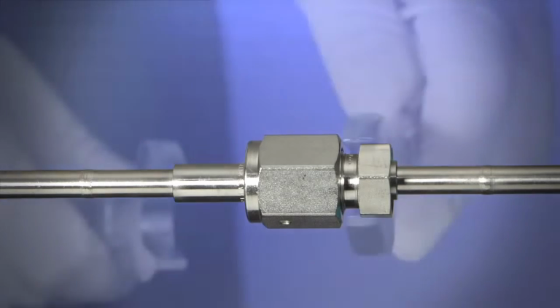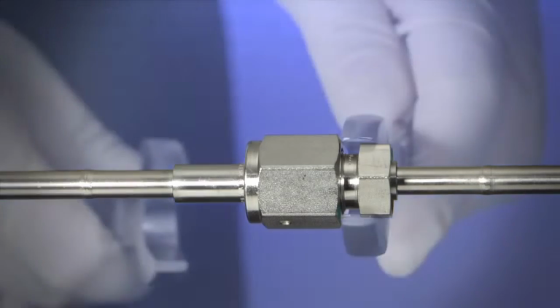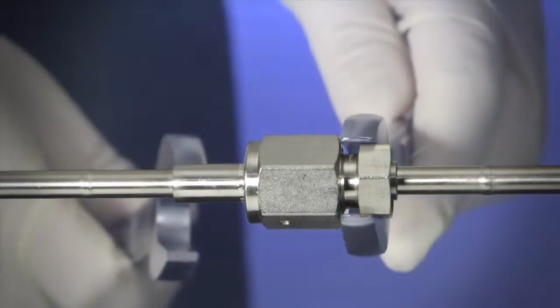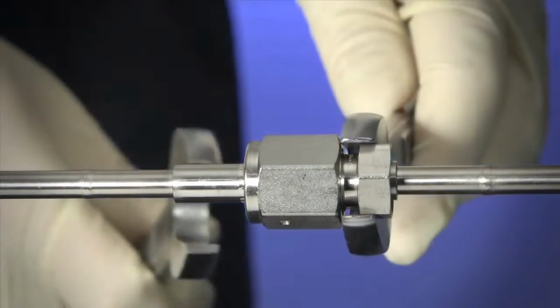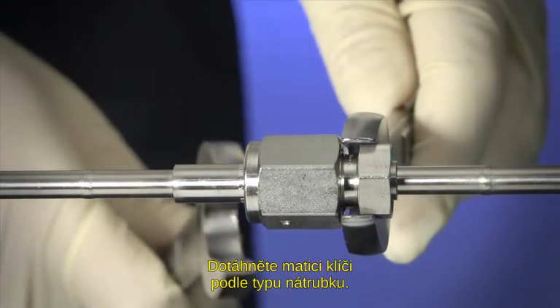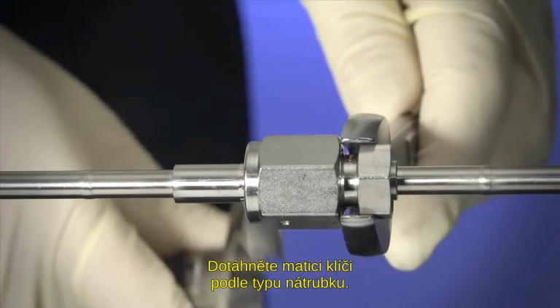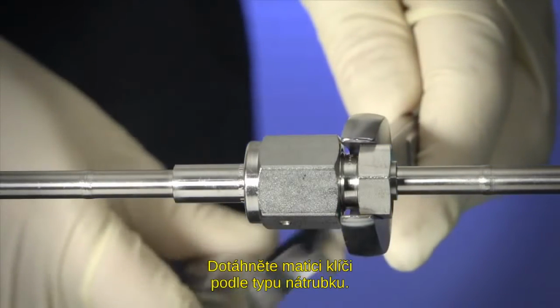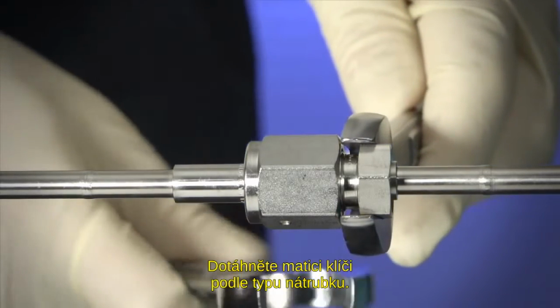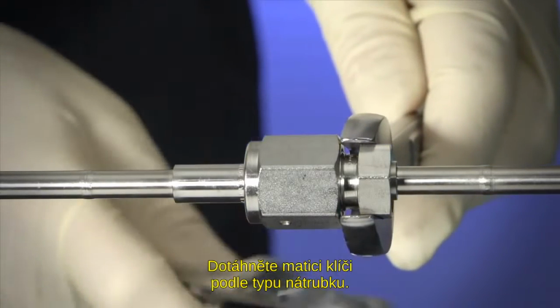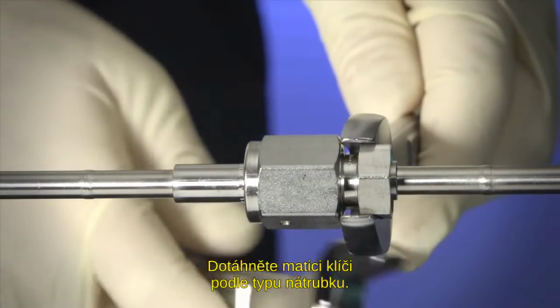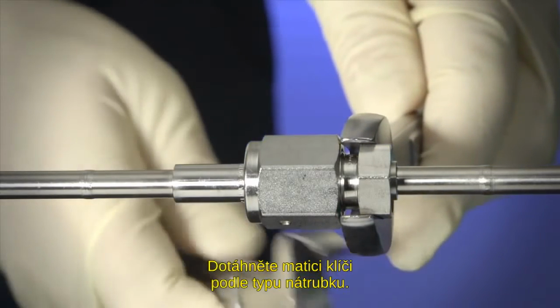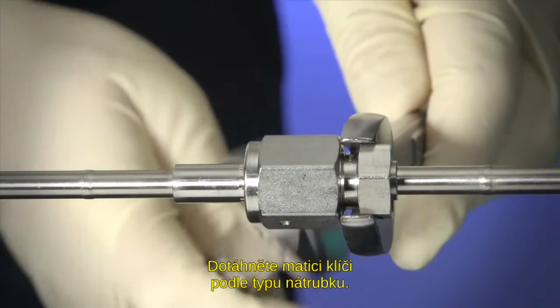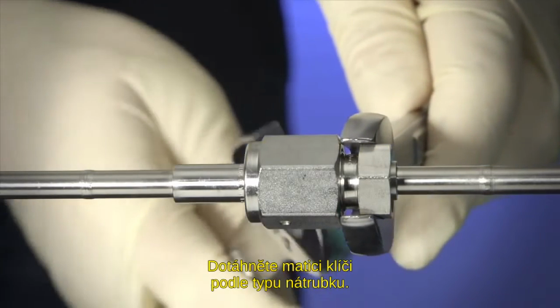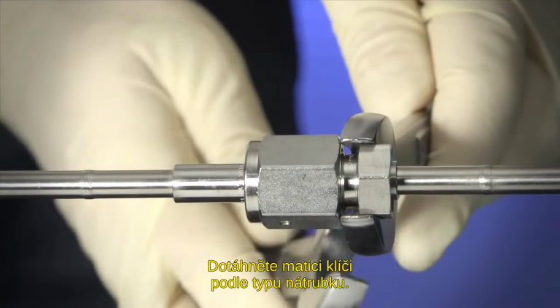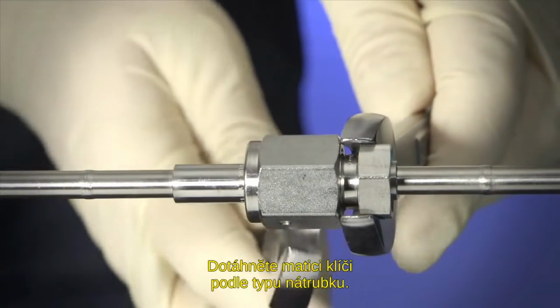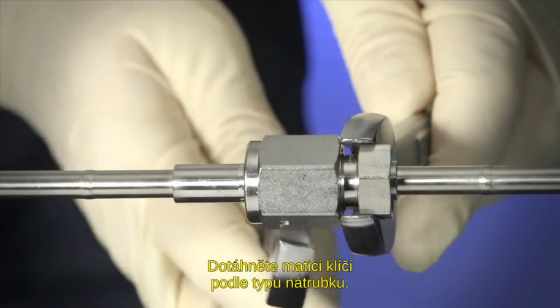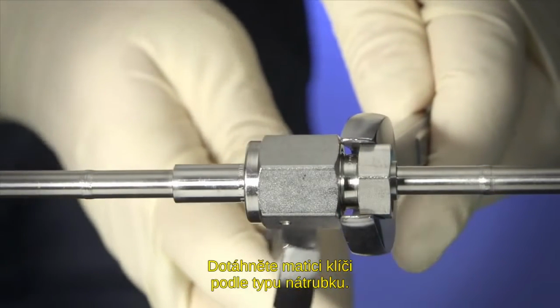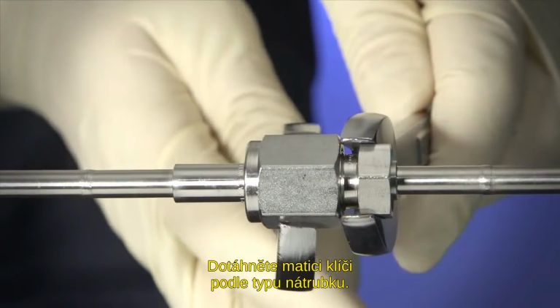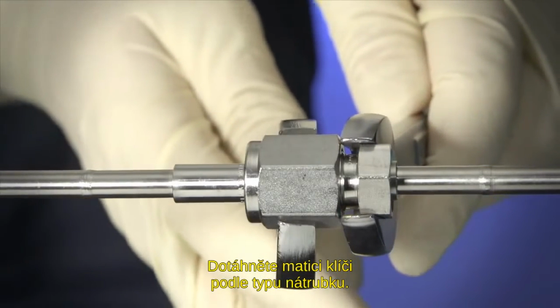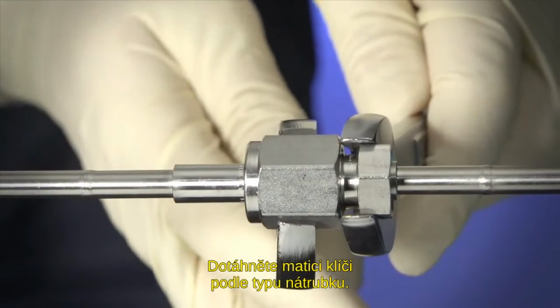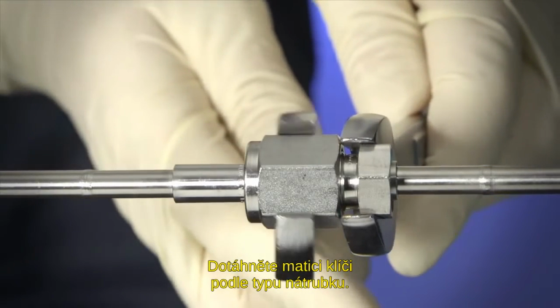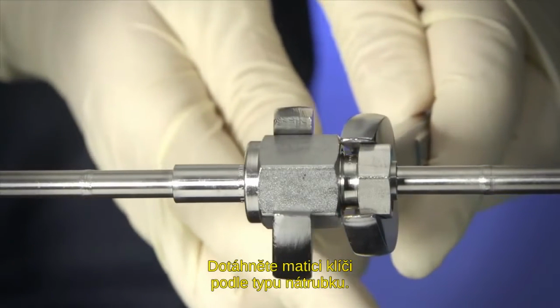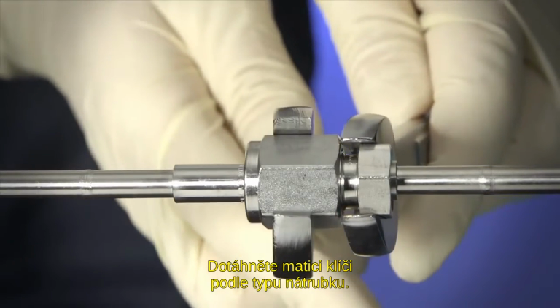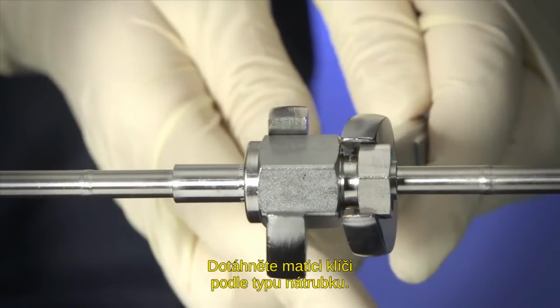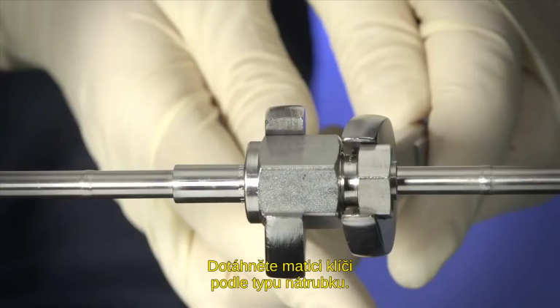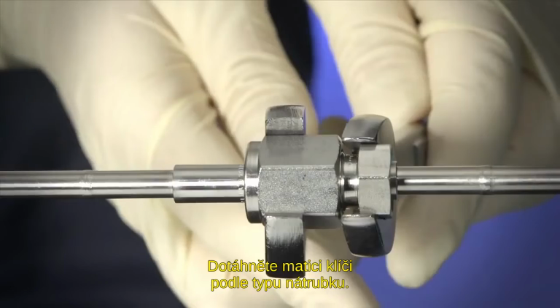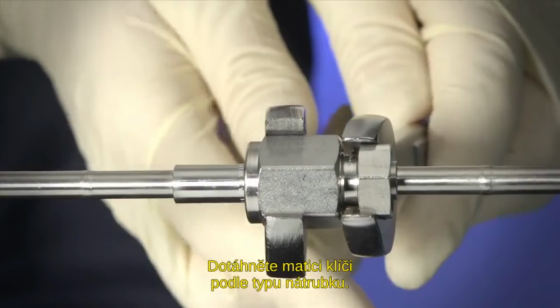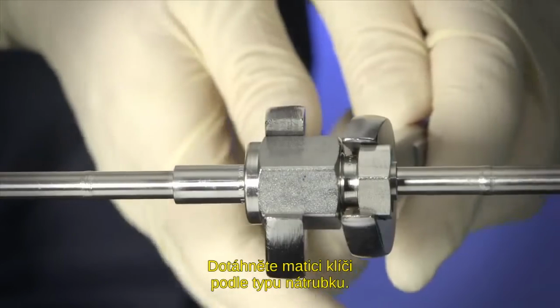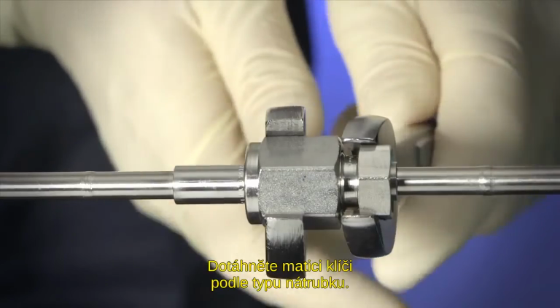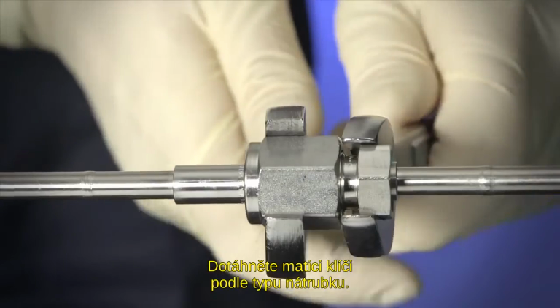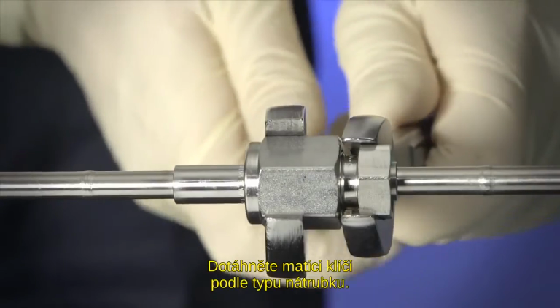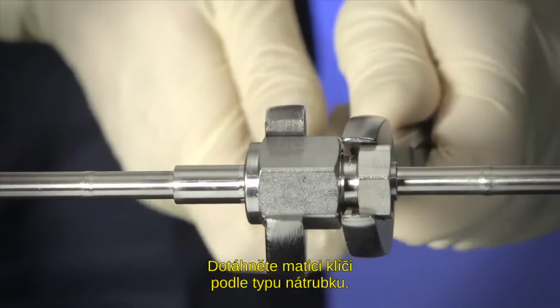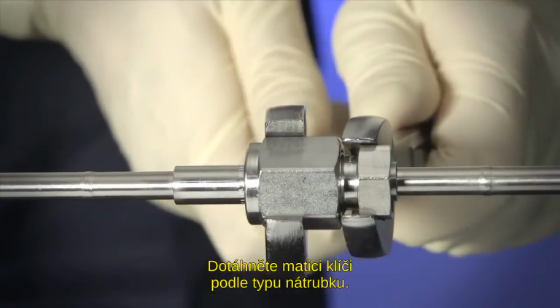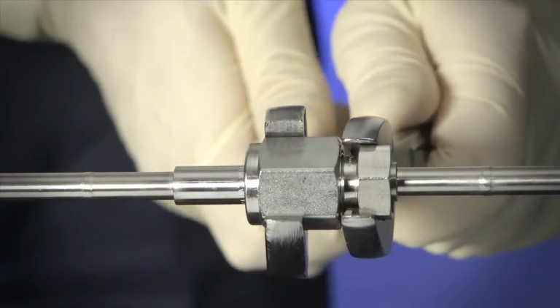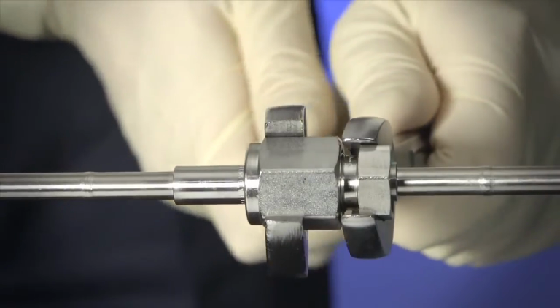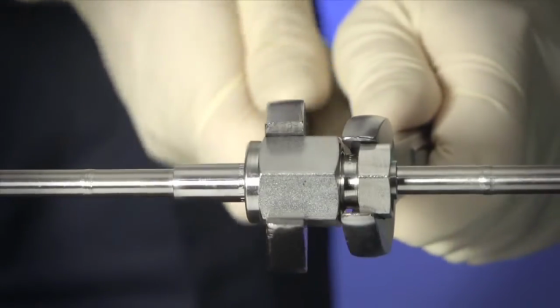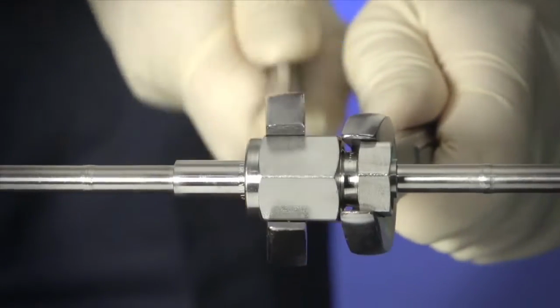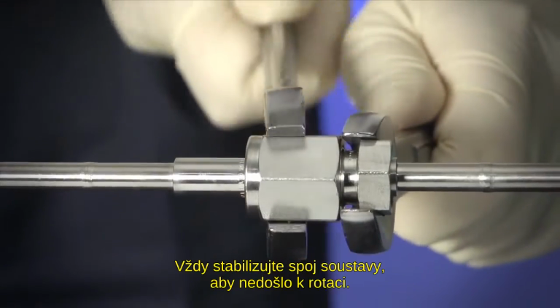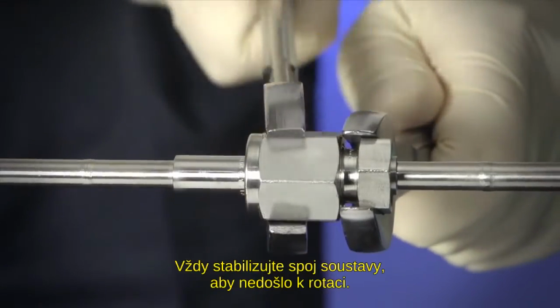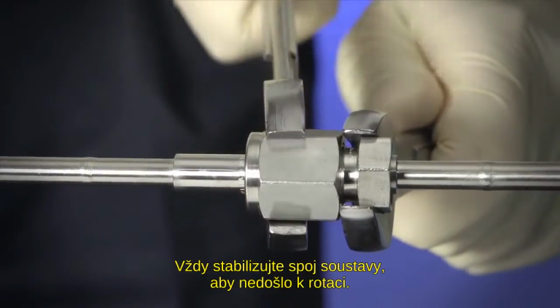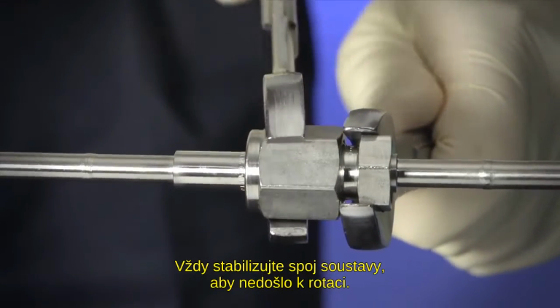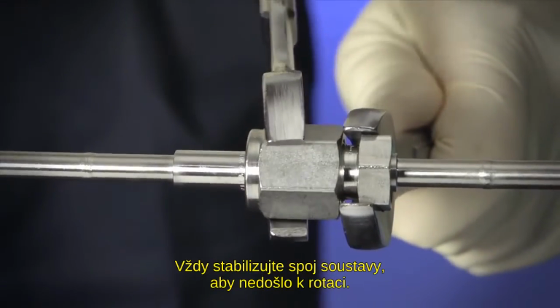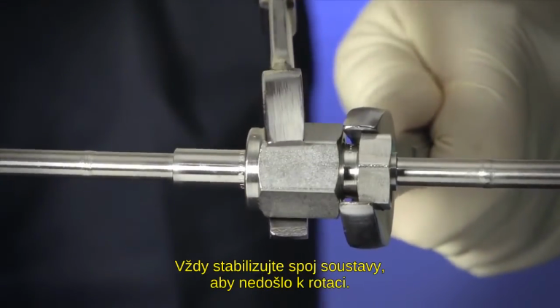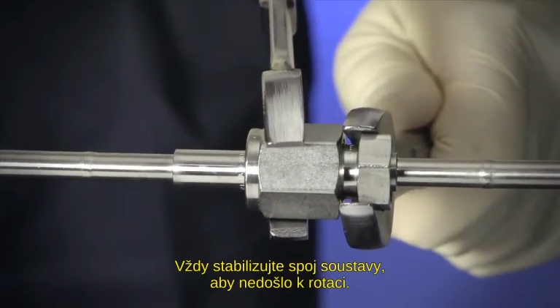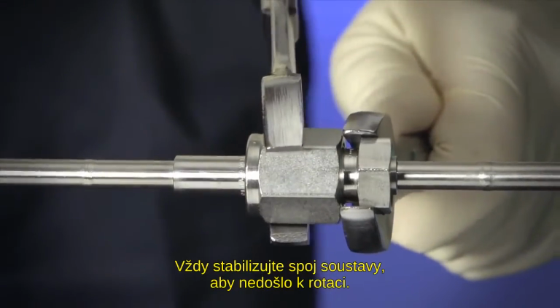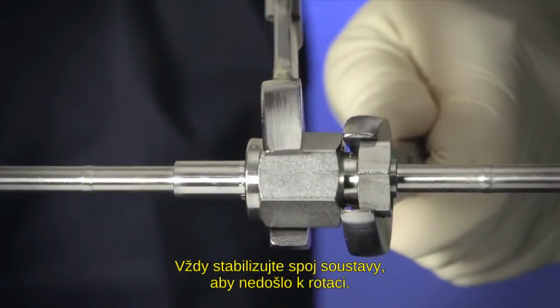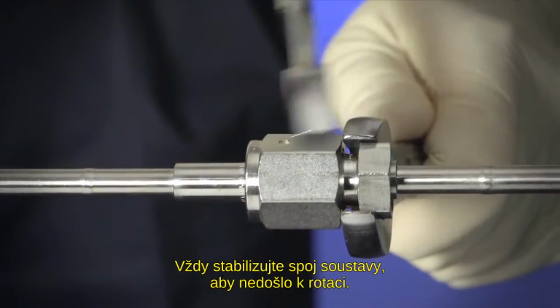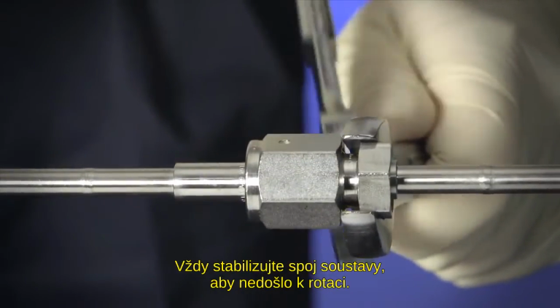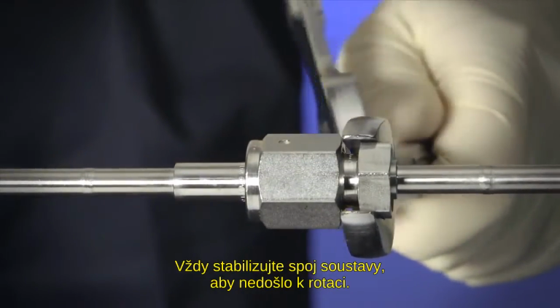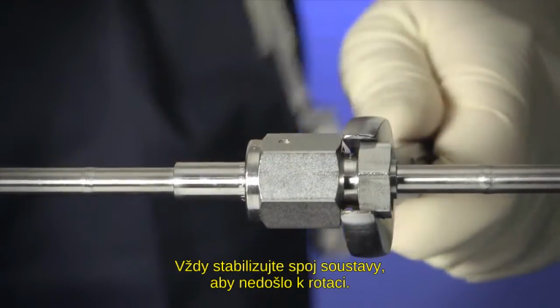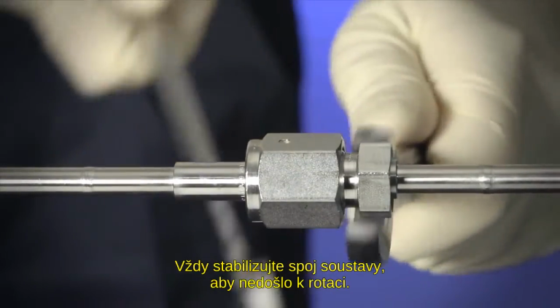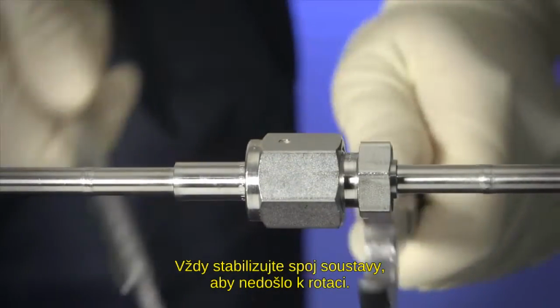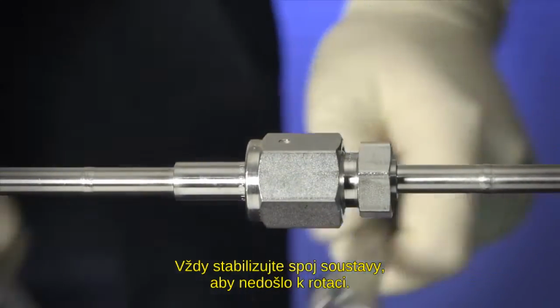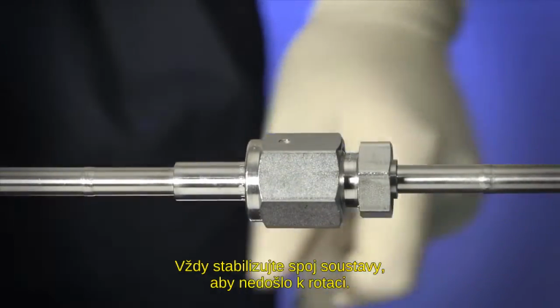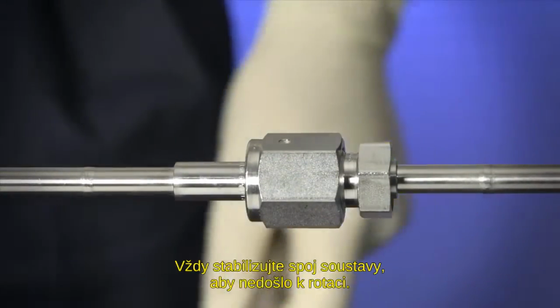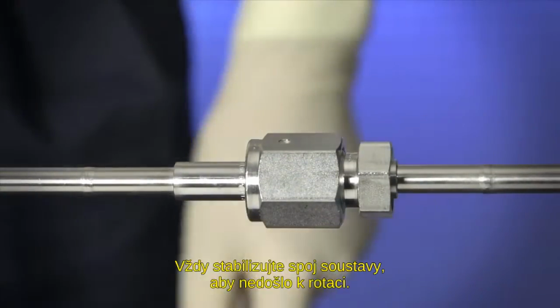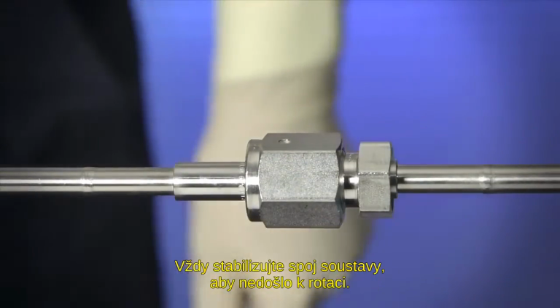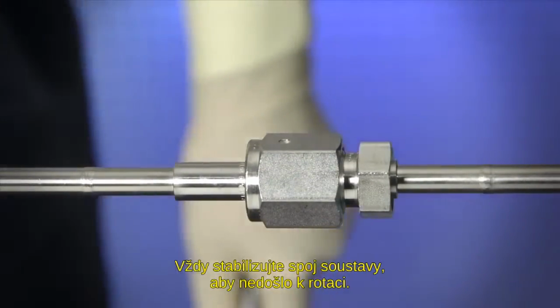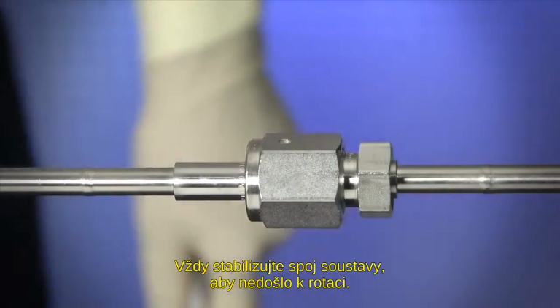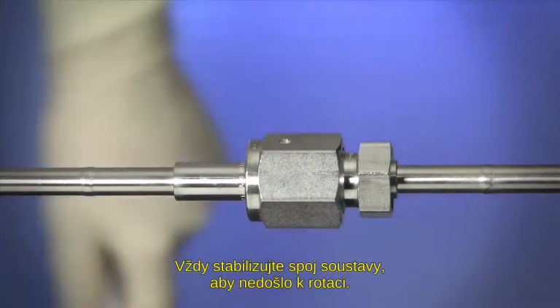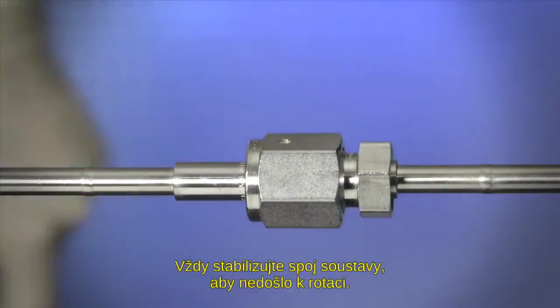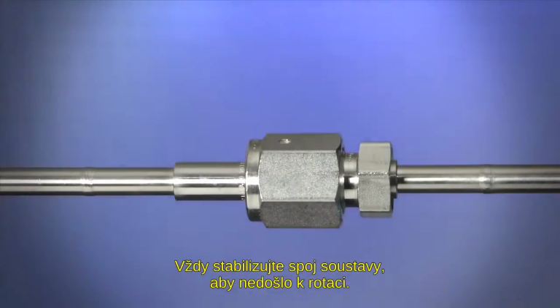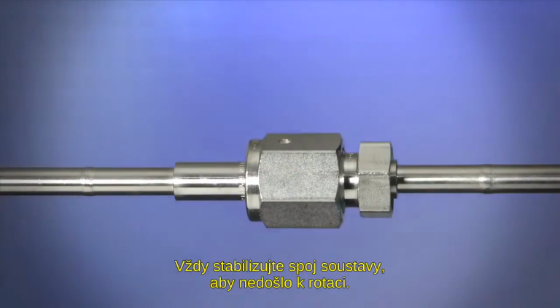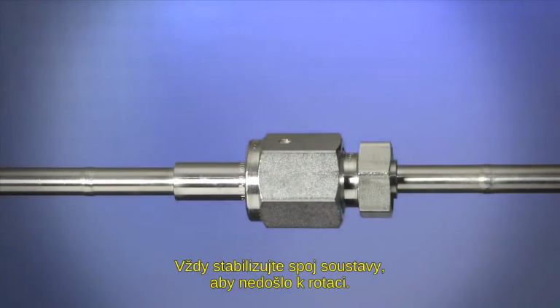Use the wrenches to further tighten the nut according to gland type. Remember to stabilize the system connection to prevent rotation.